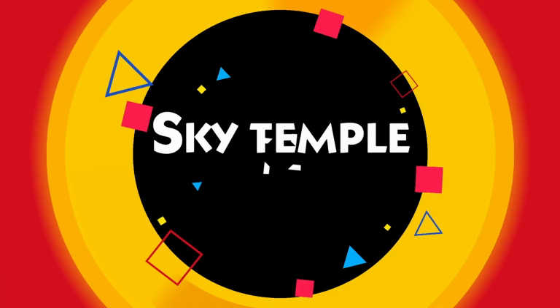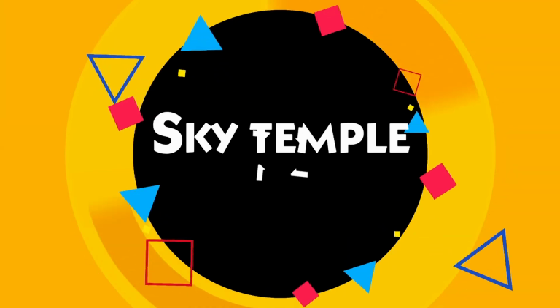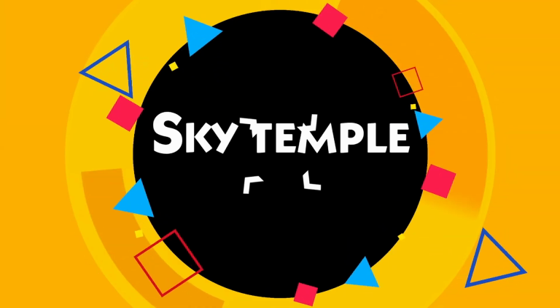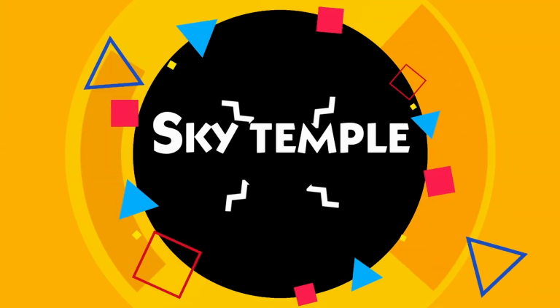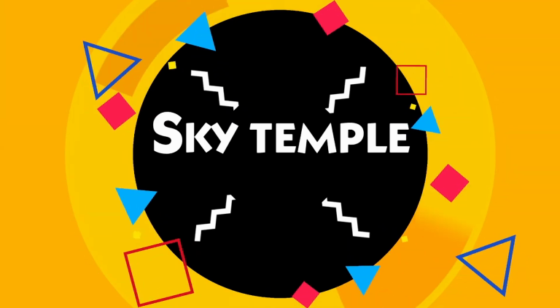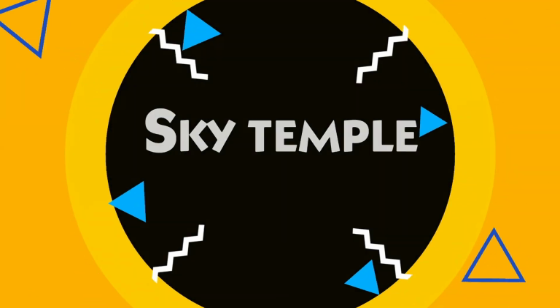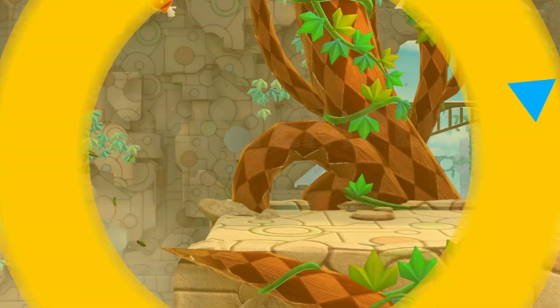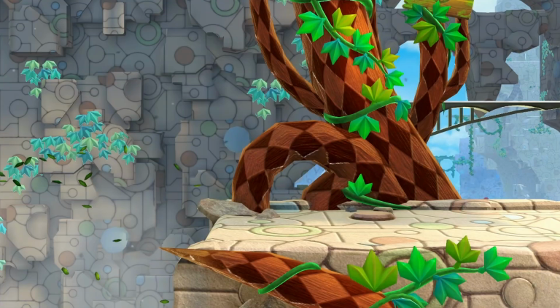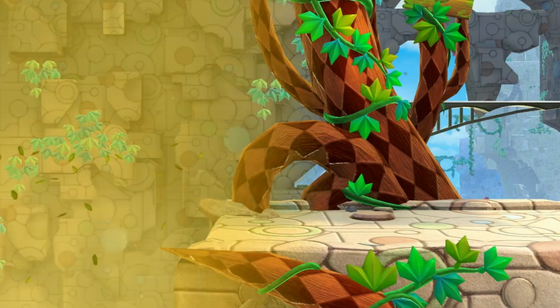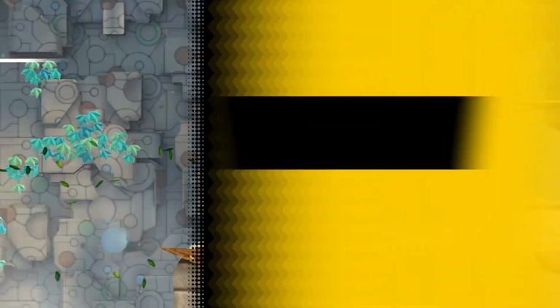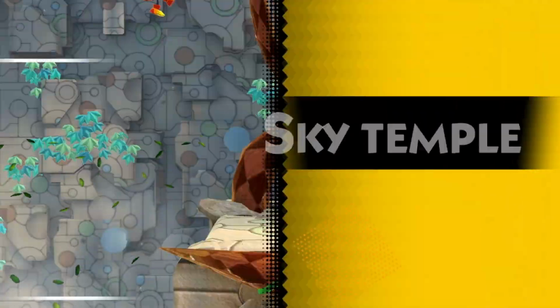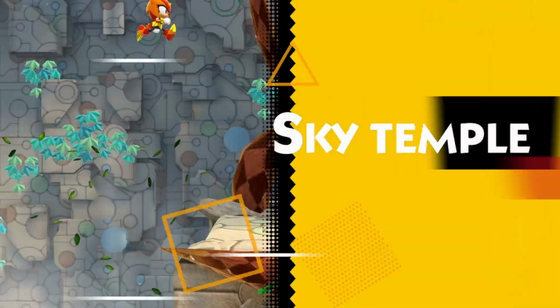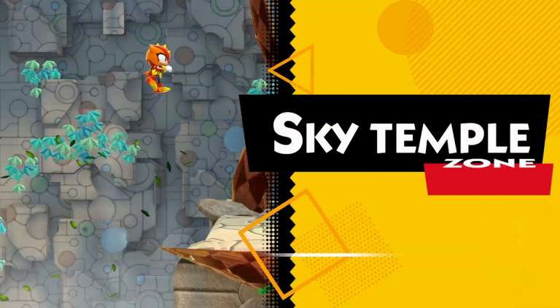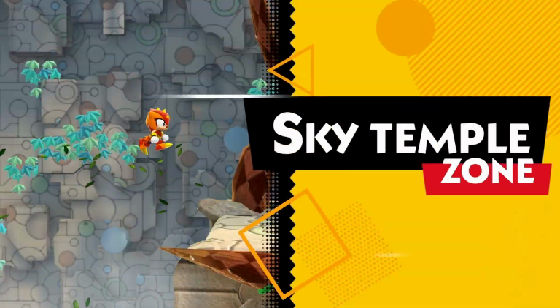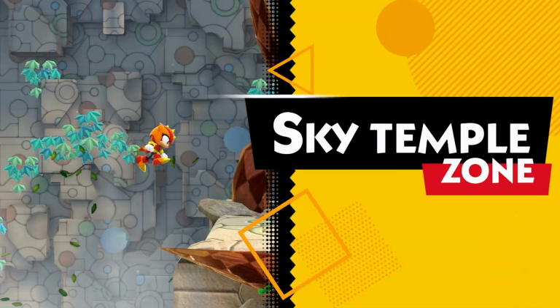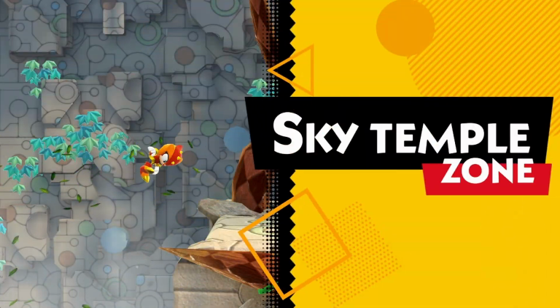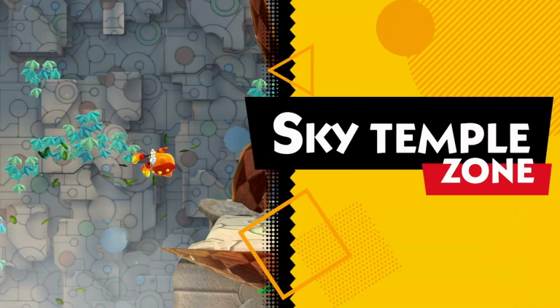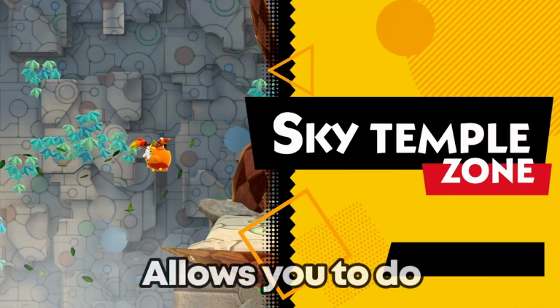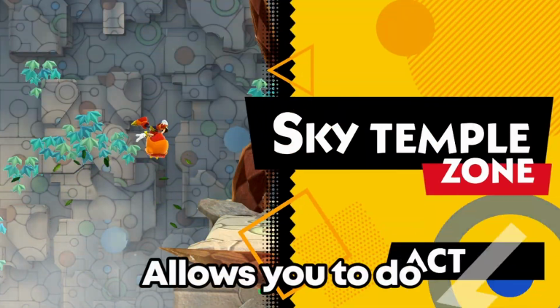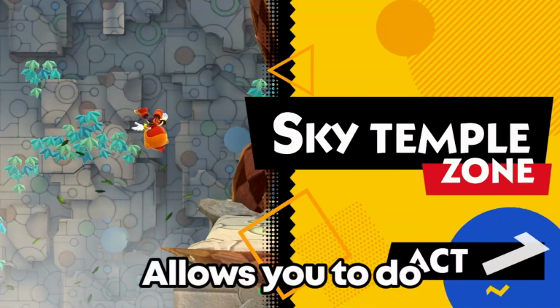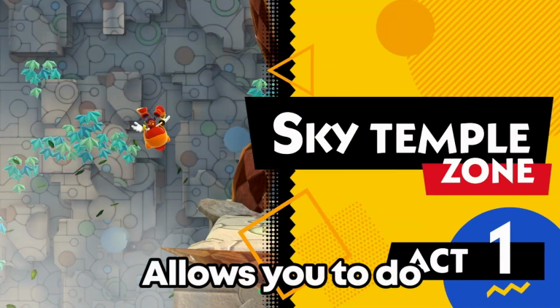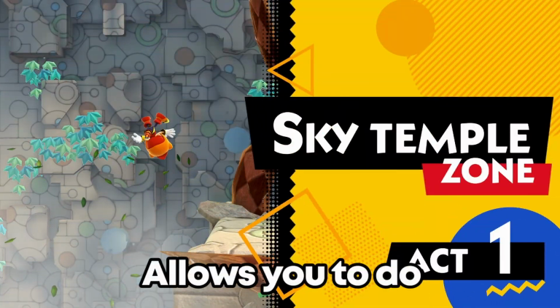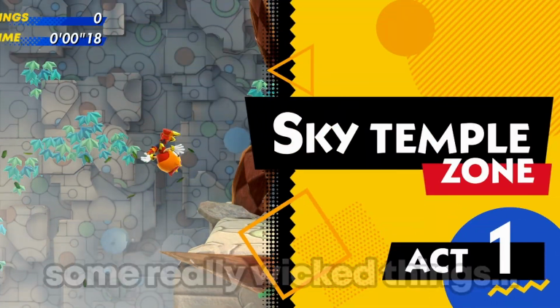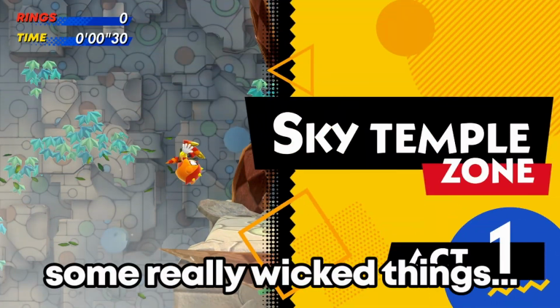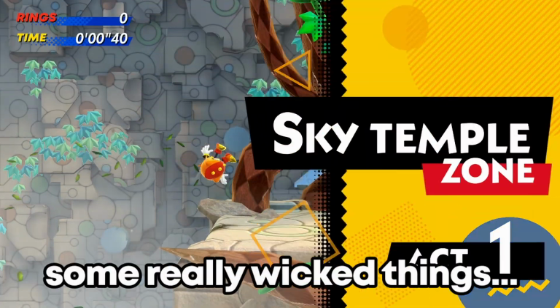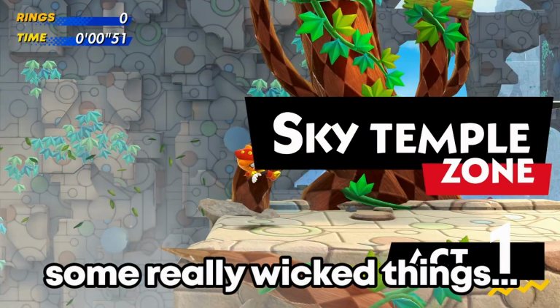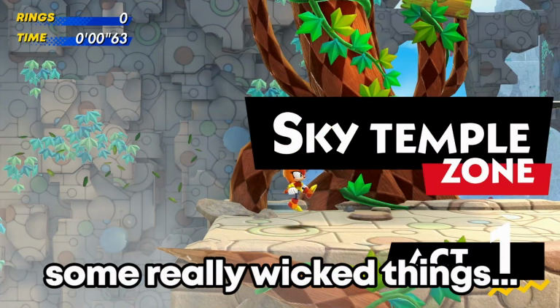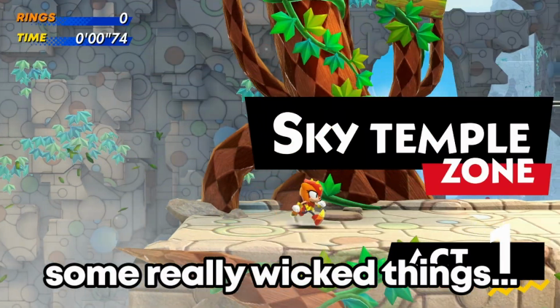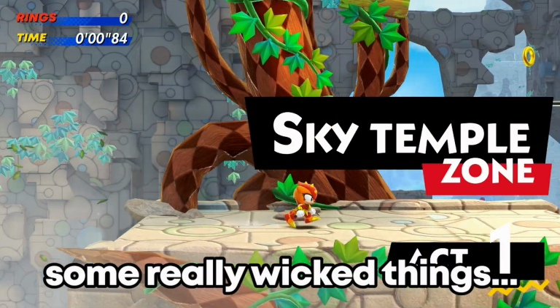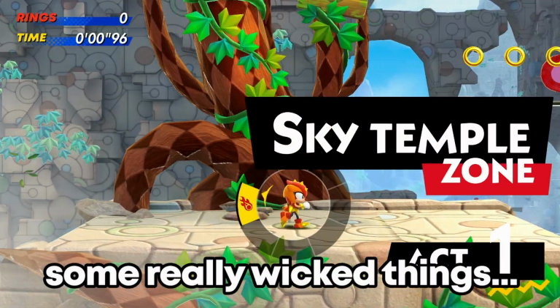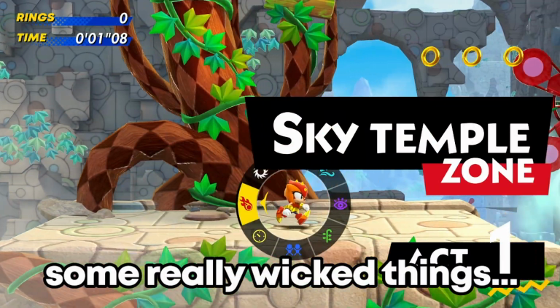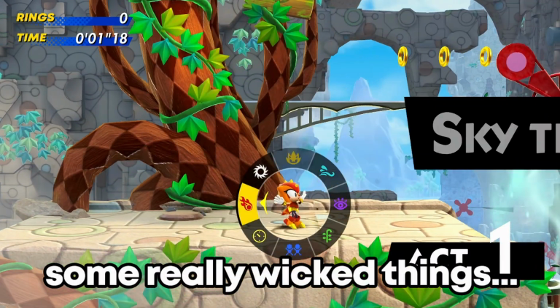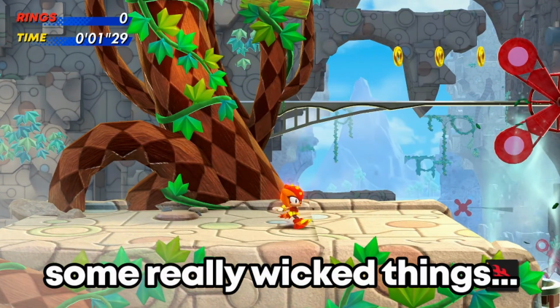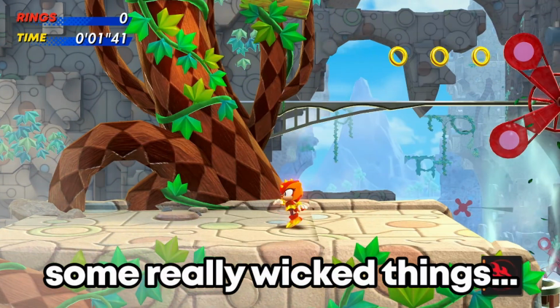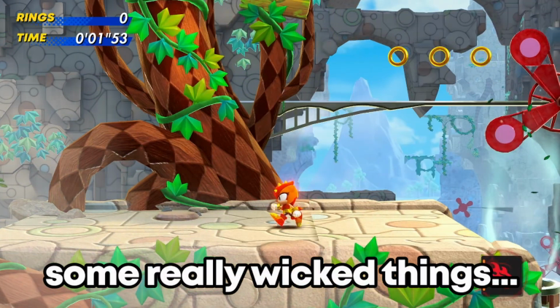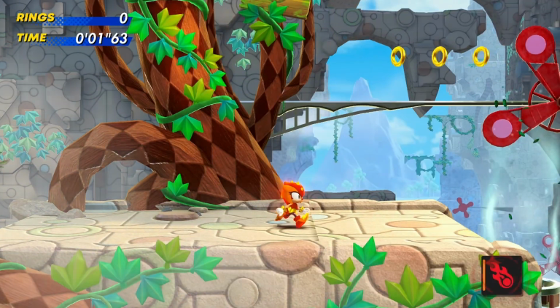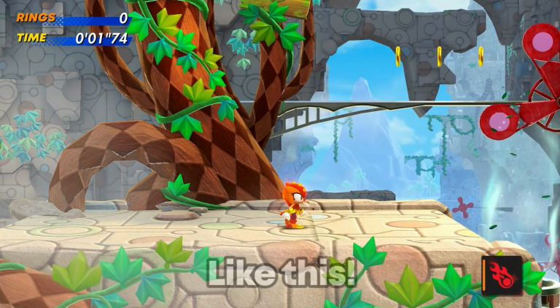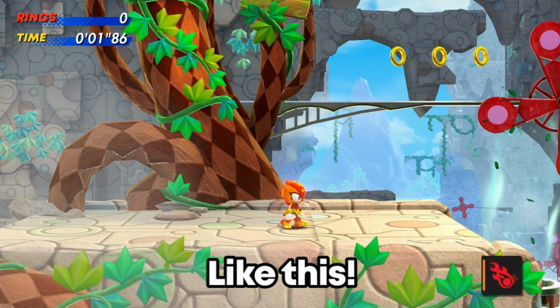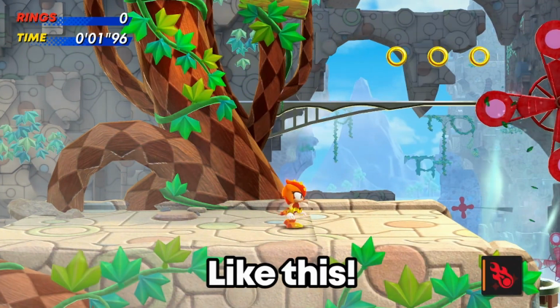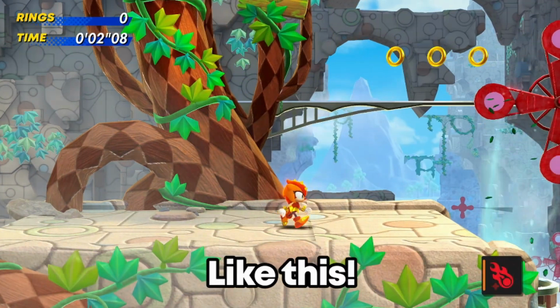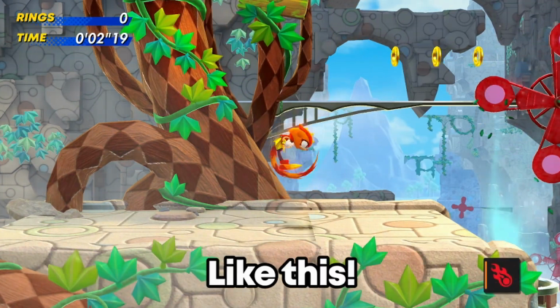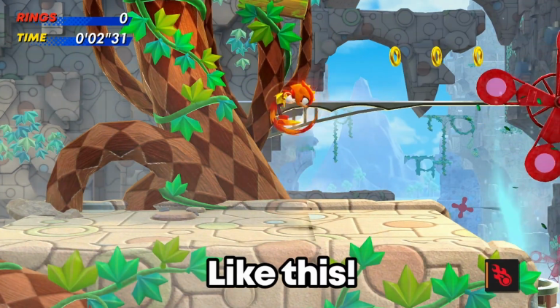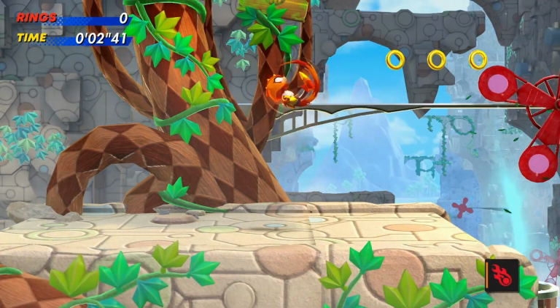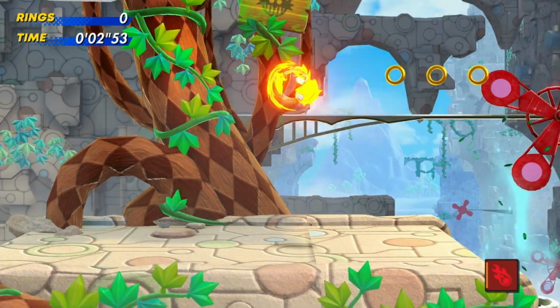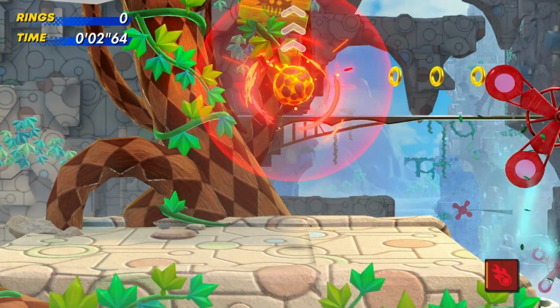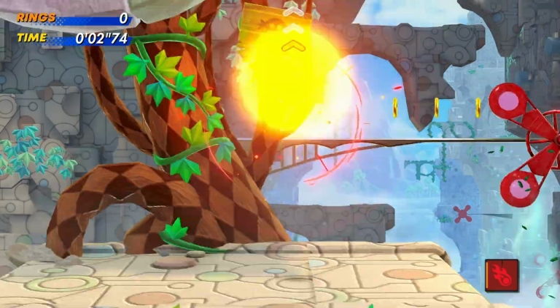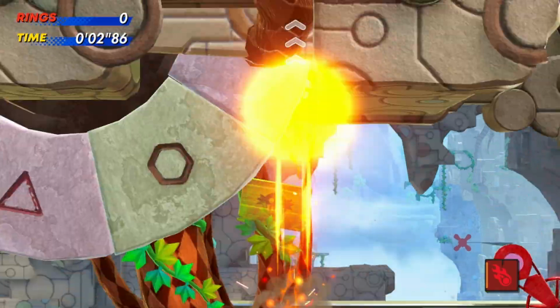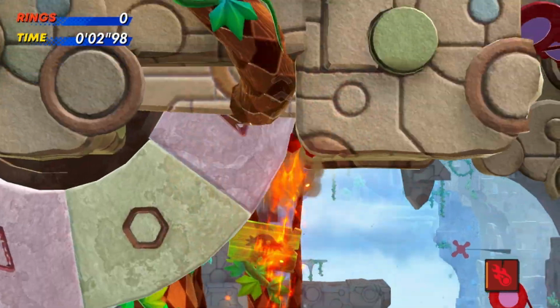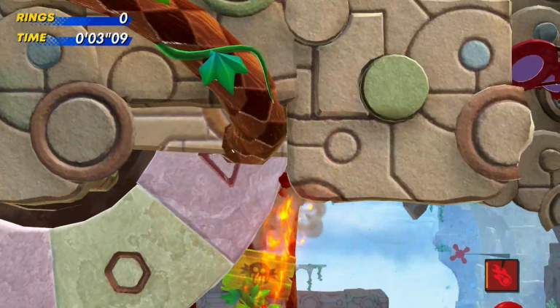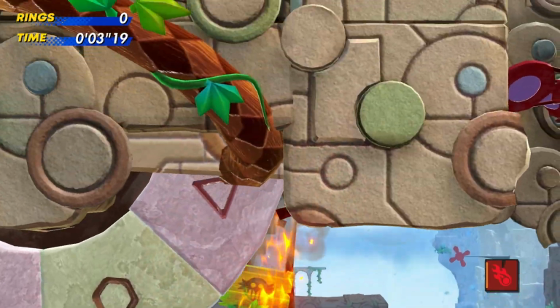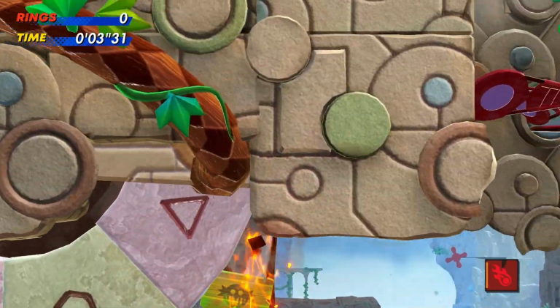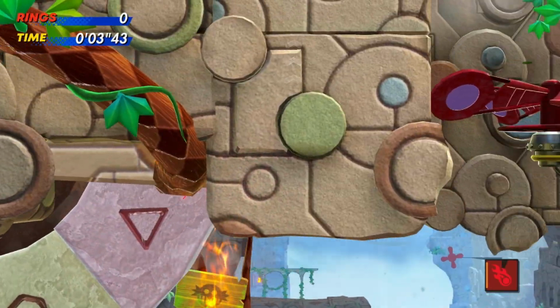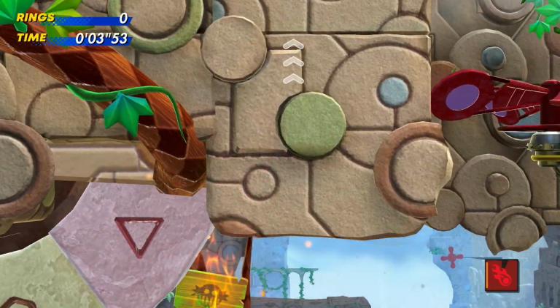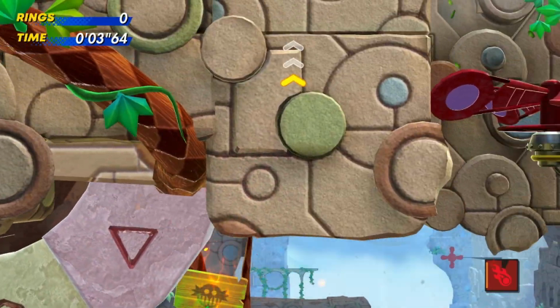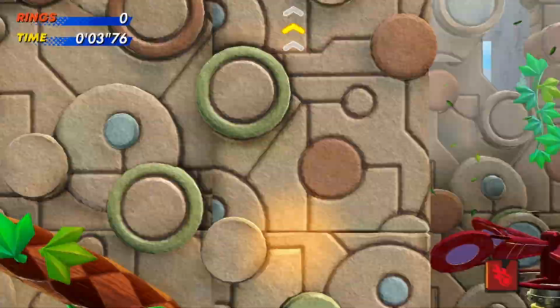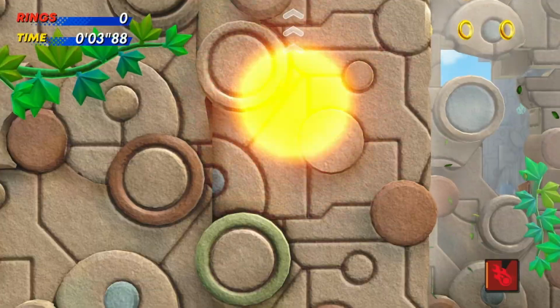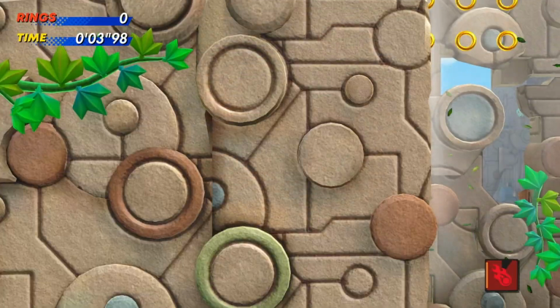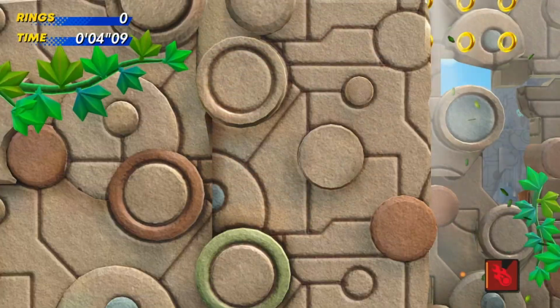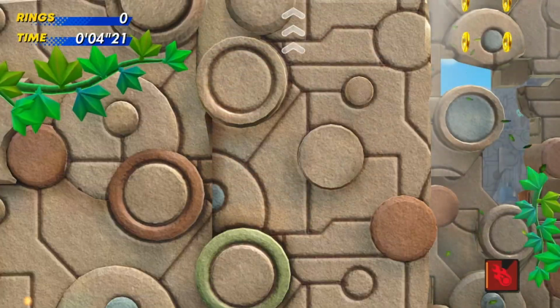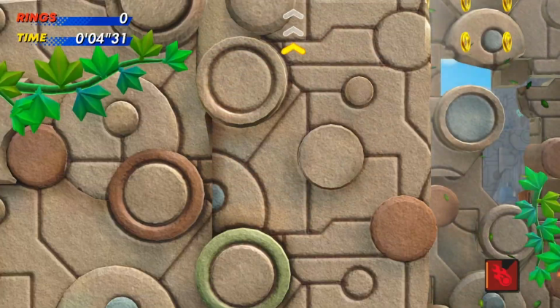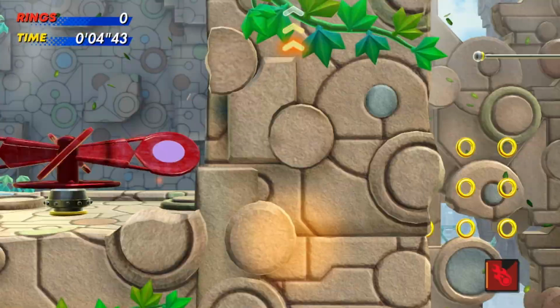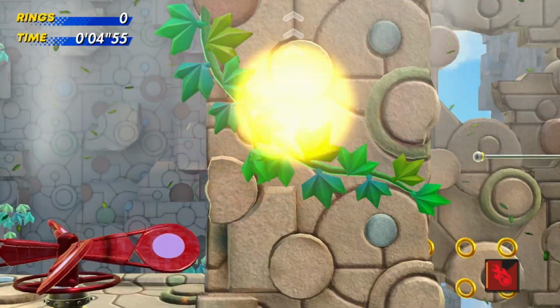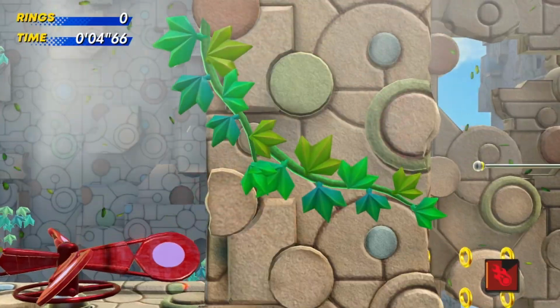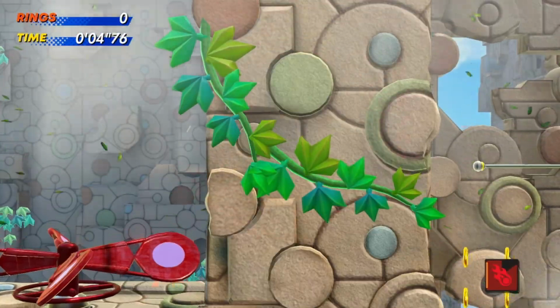That, when combined with some level geometry, allows you to do some really wicked things like this. So we just jump up, we do that, we get it in first time, away we go.